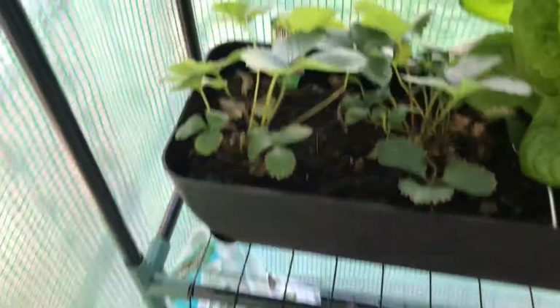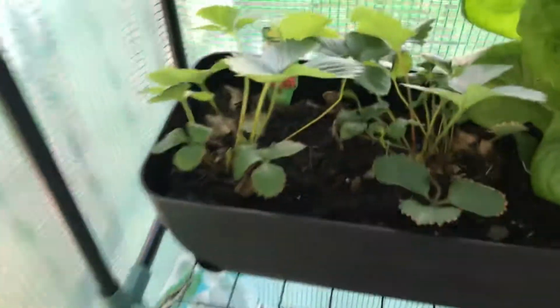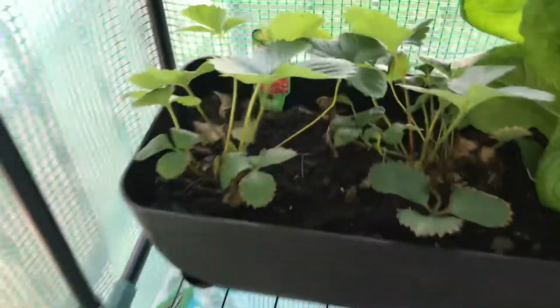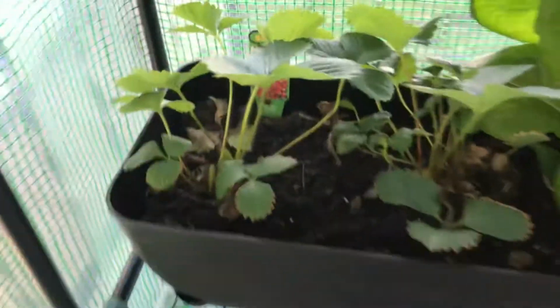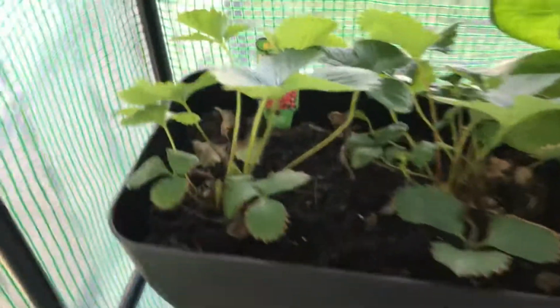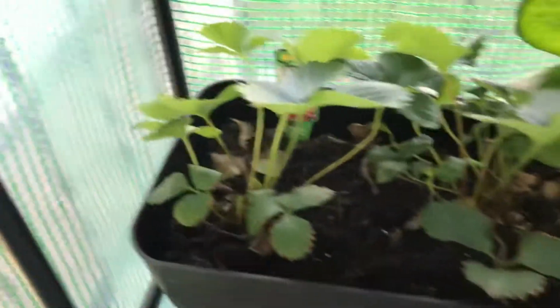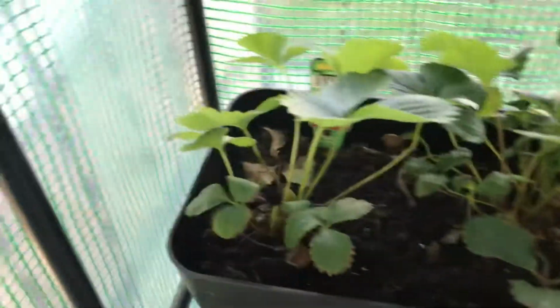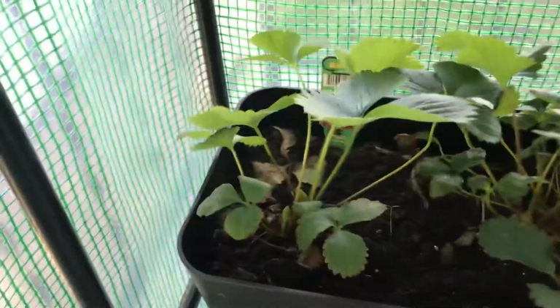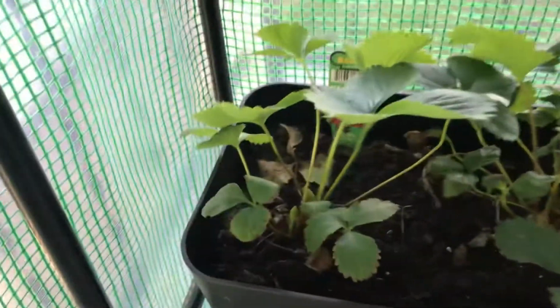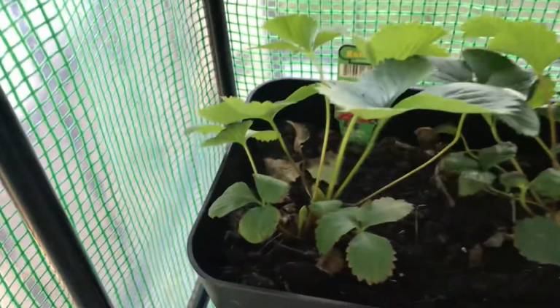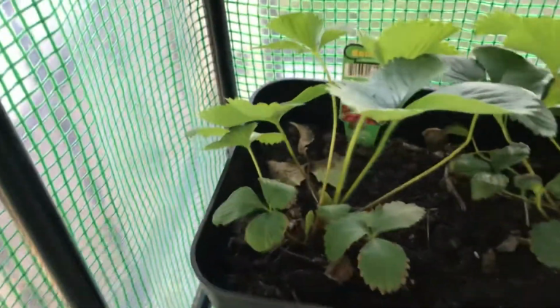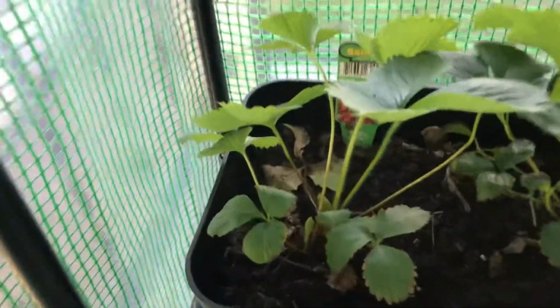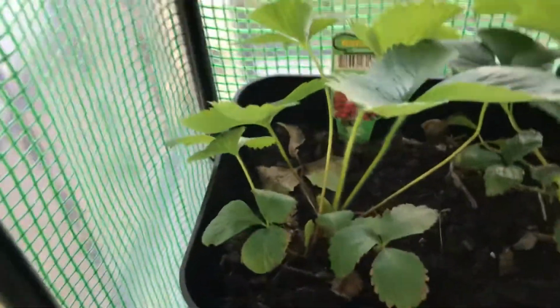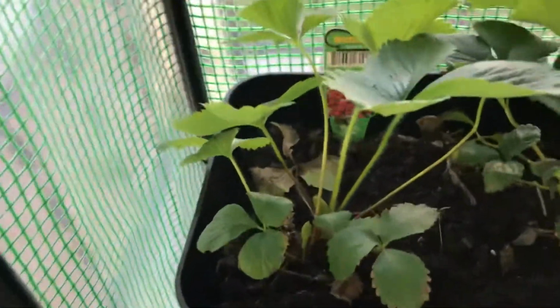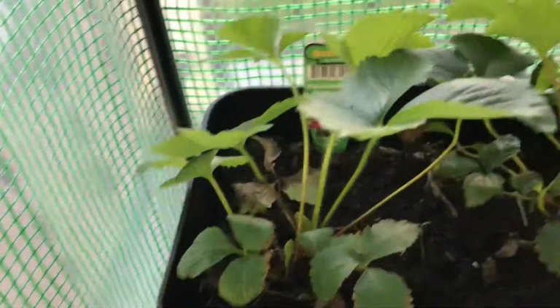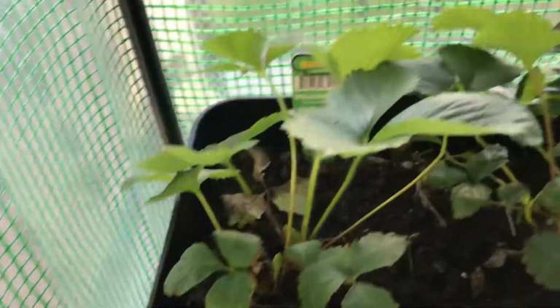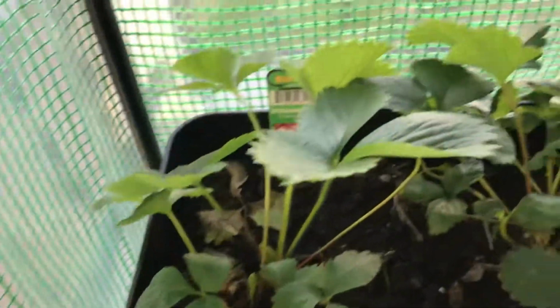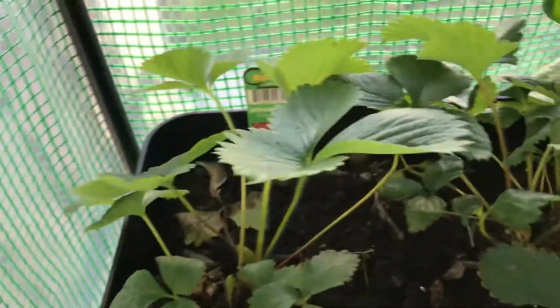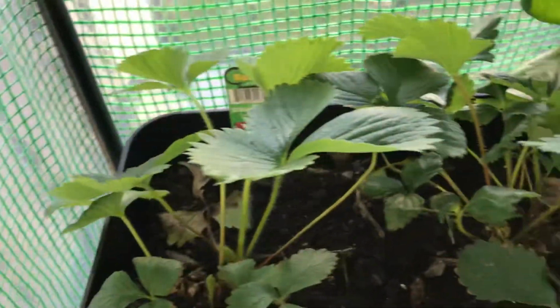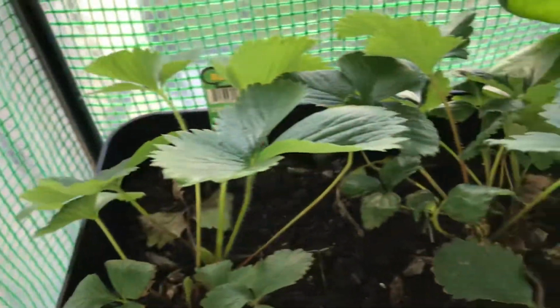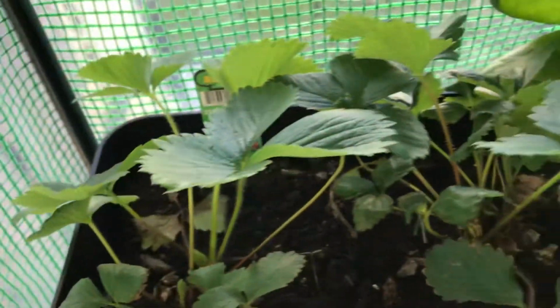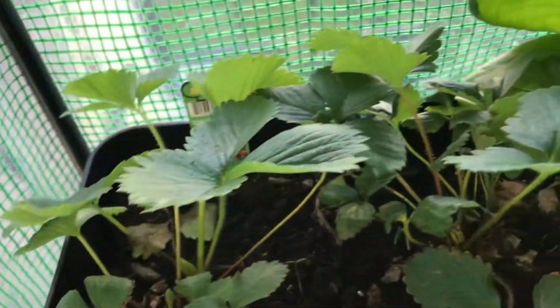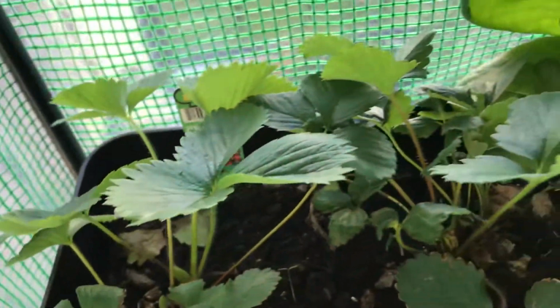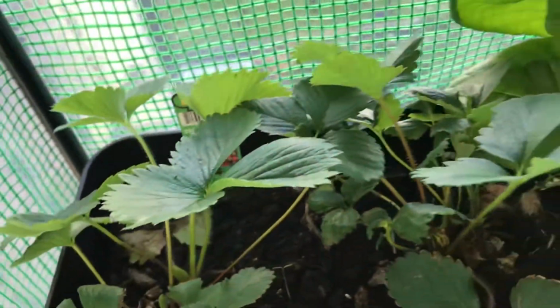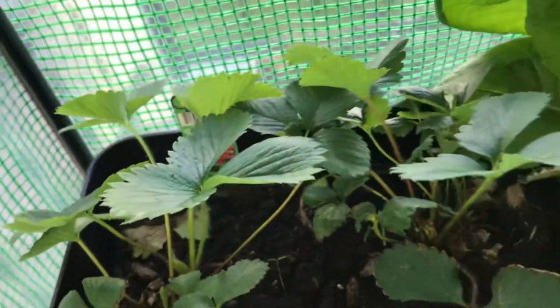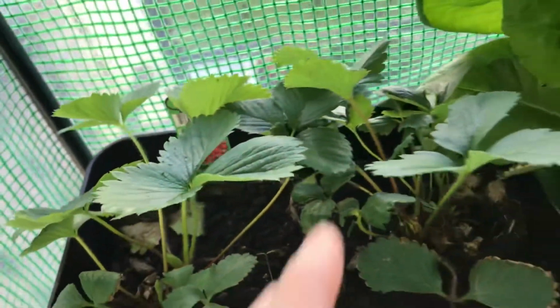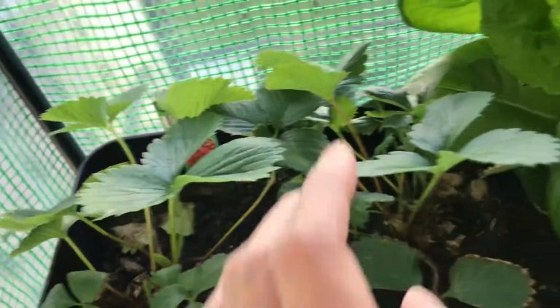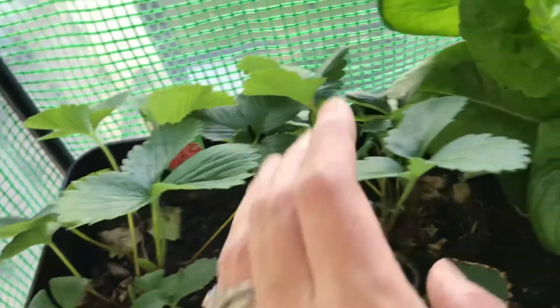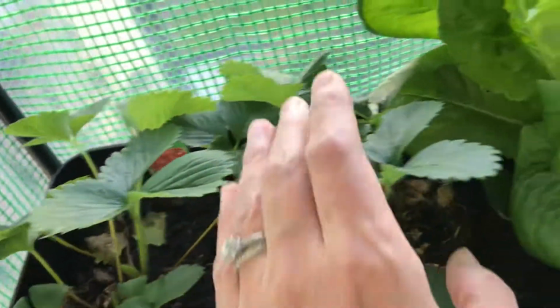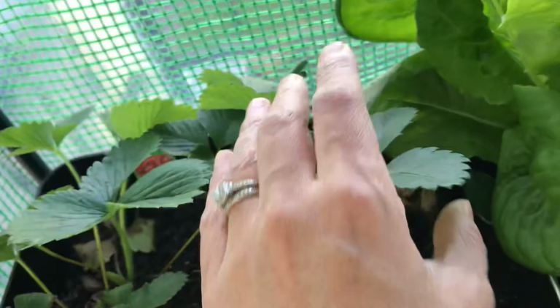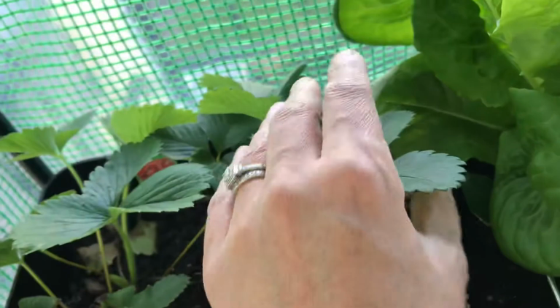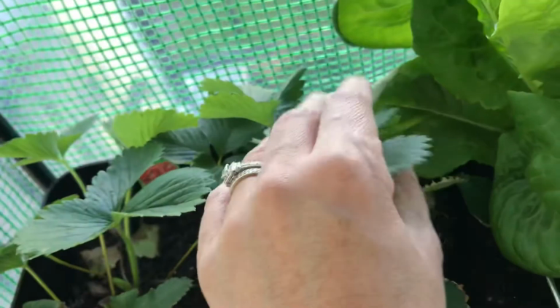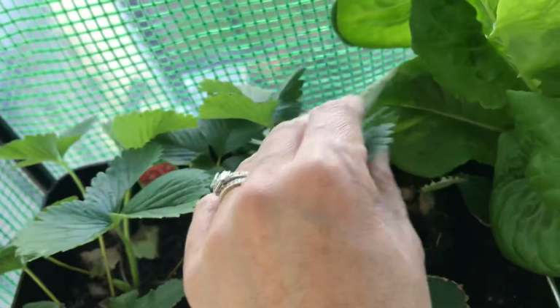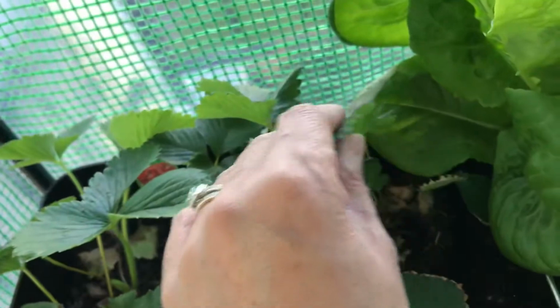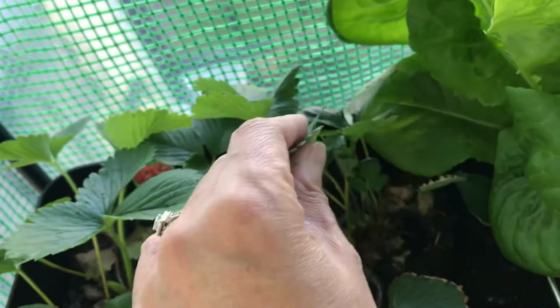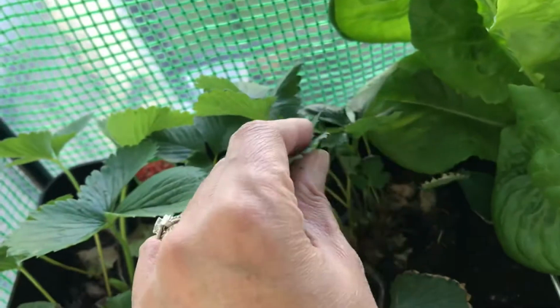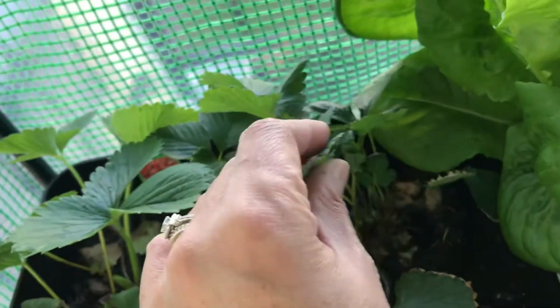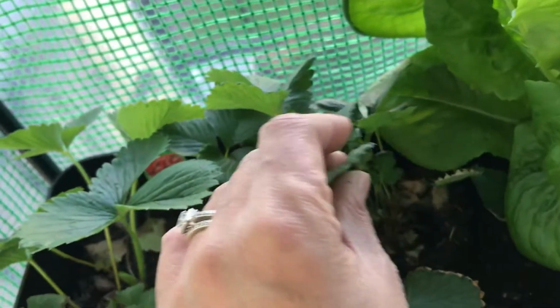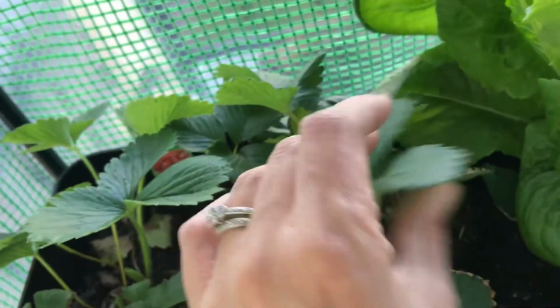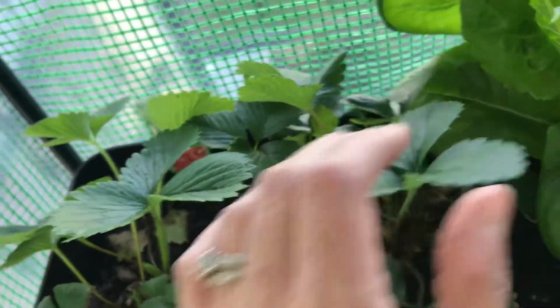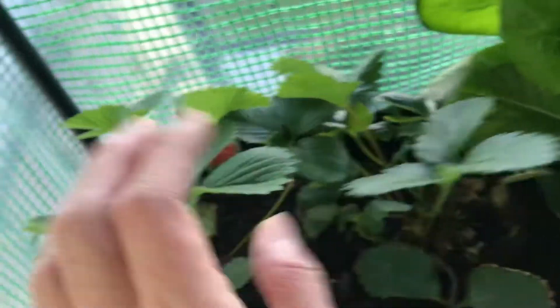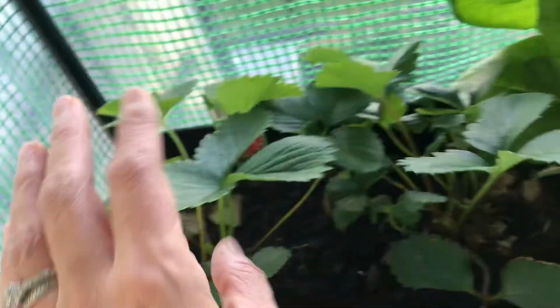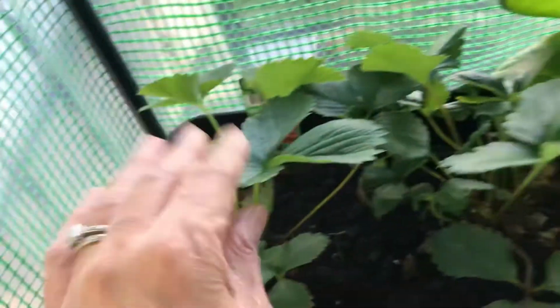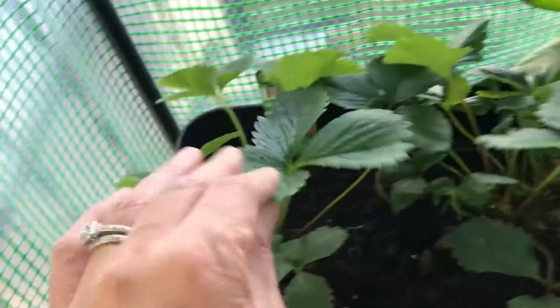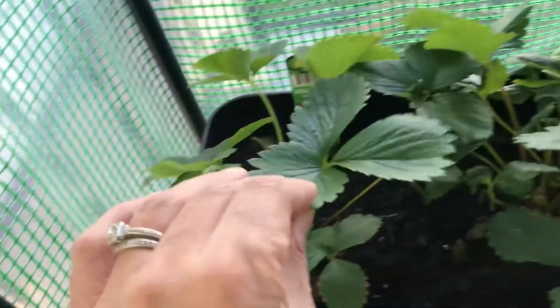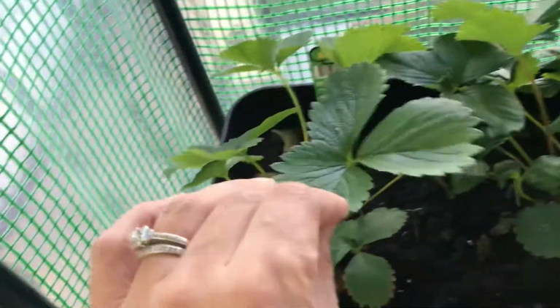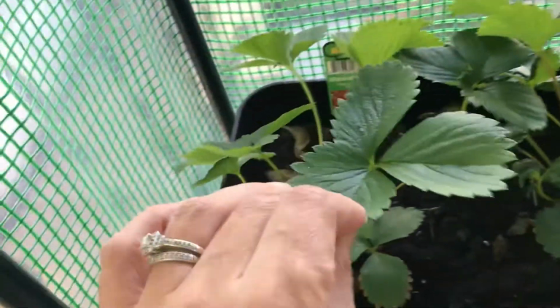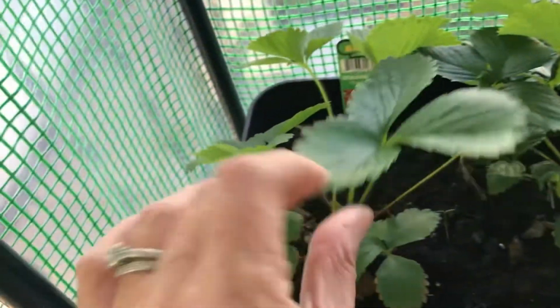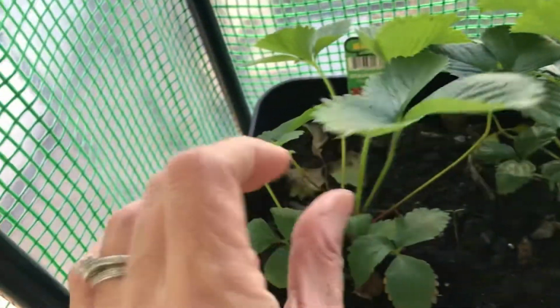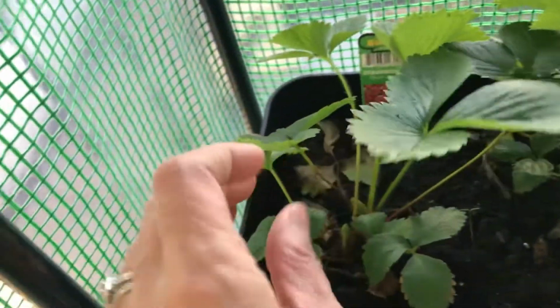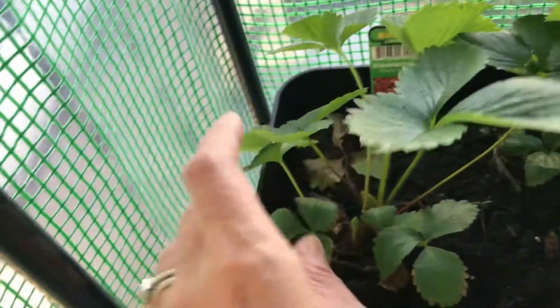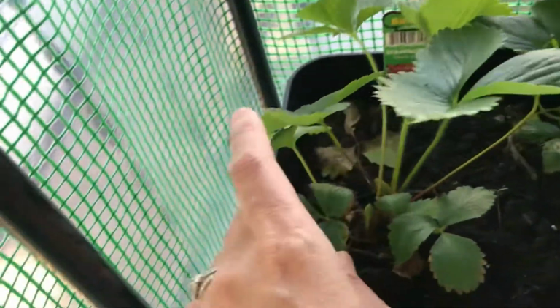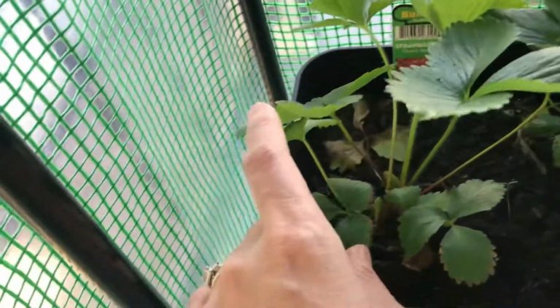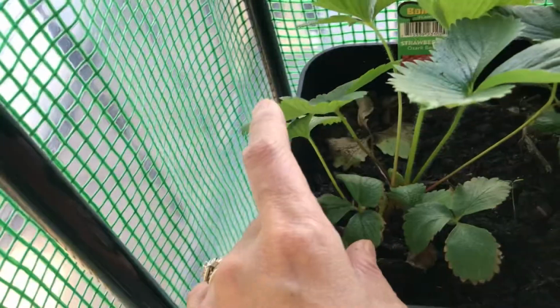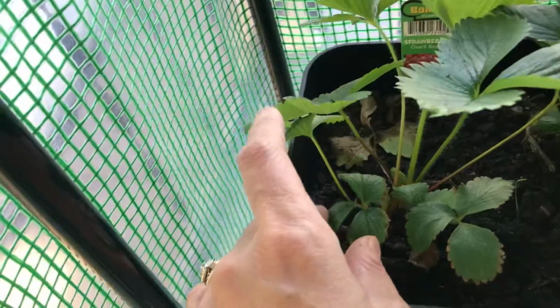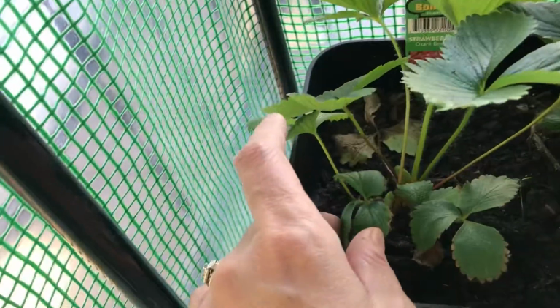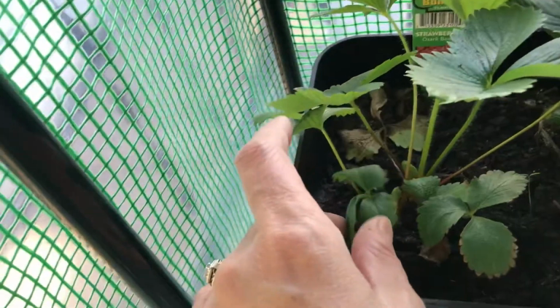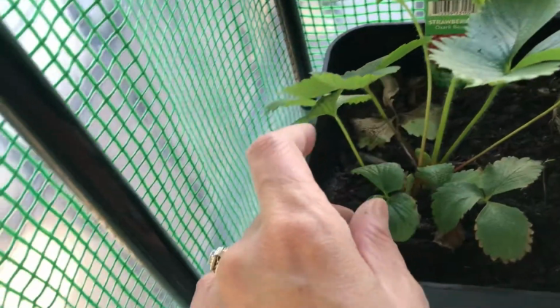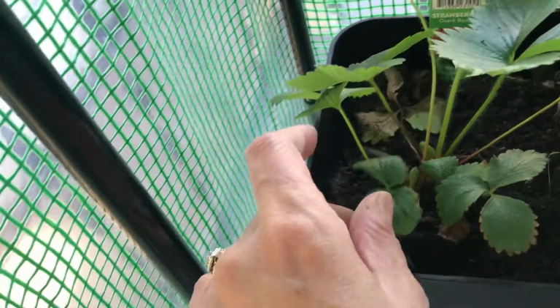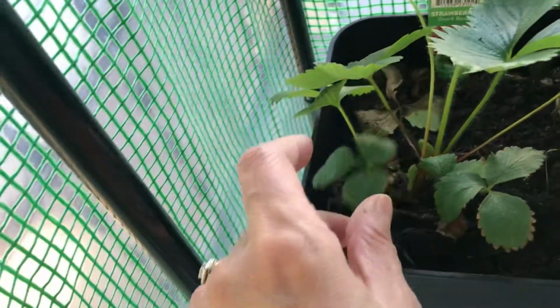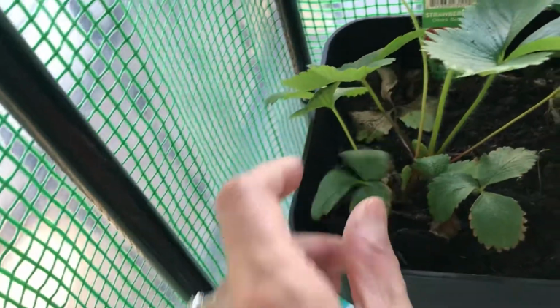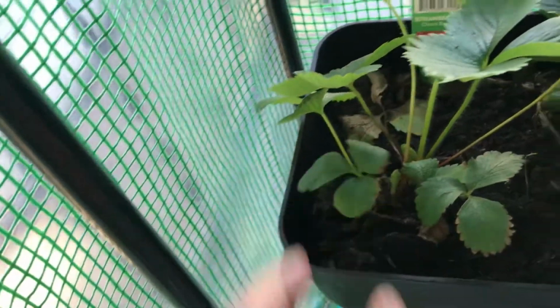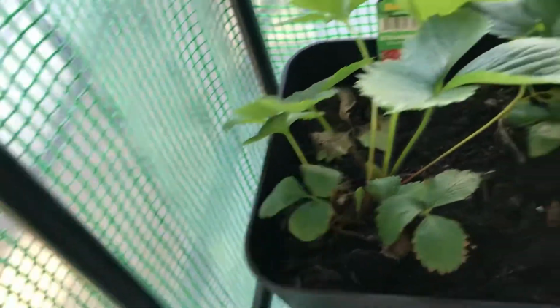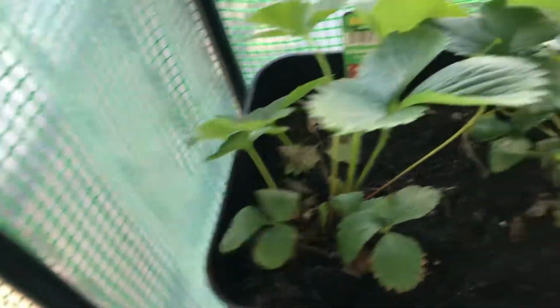These are my strawberries. I don't have strawberries yet.